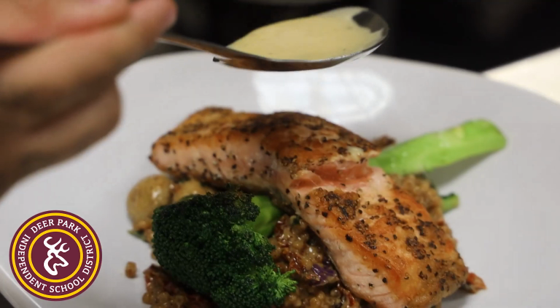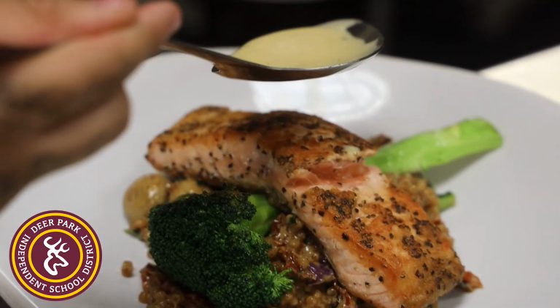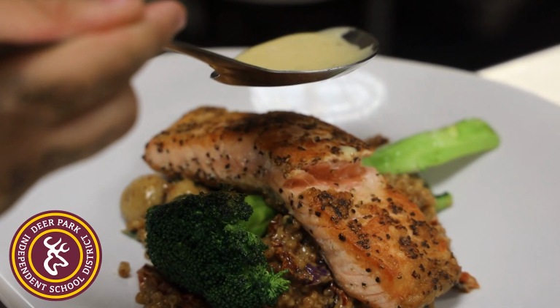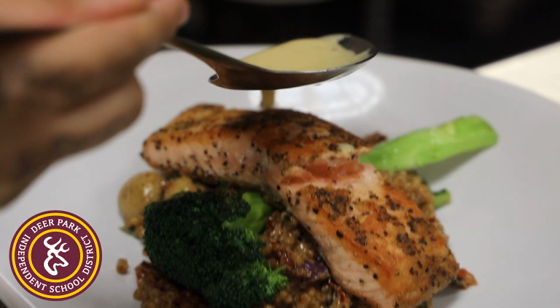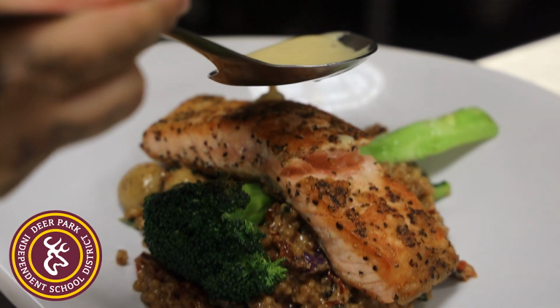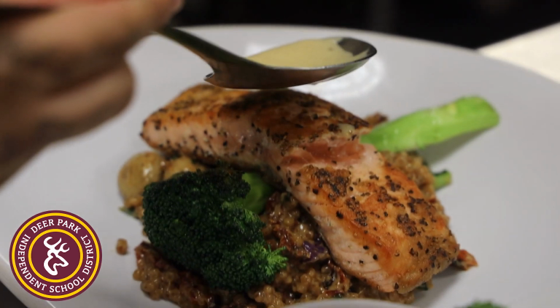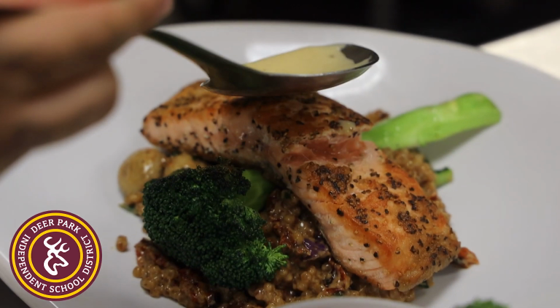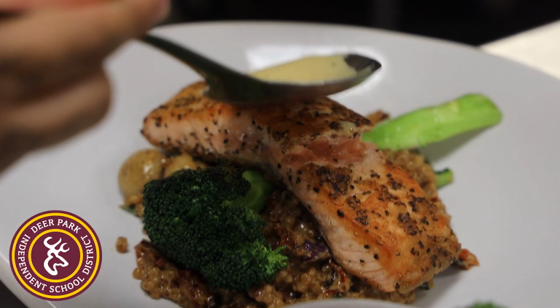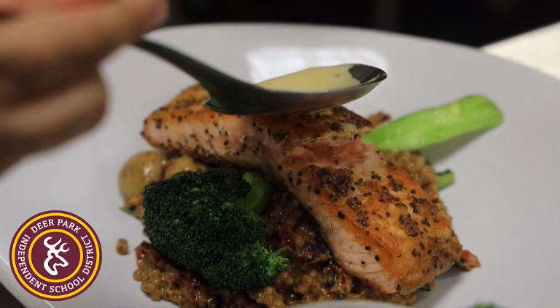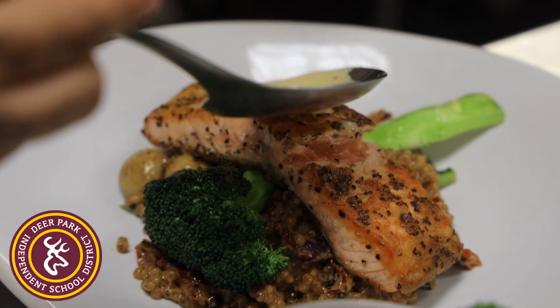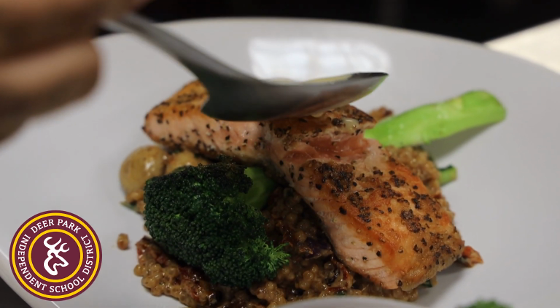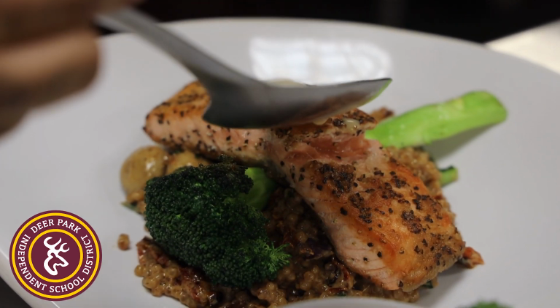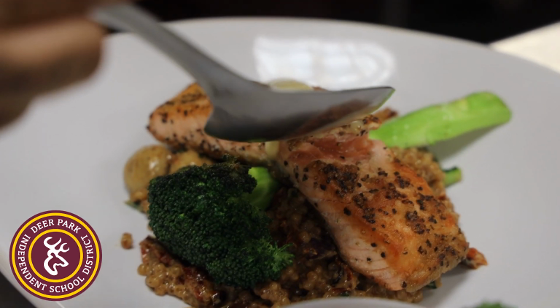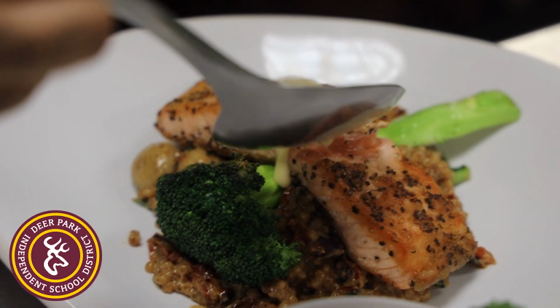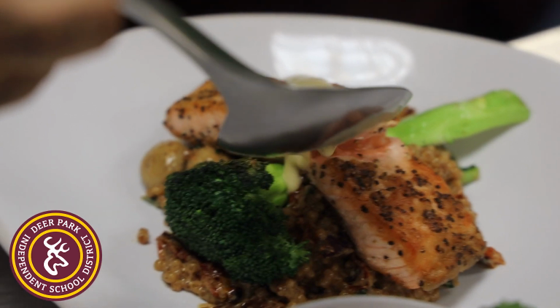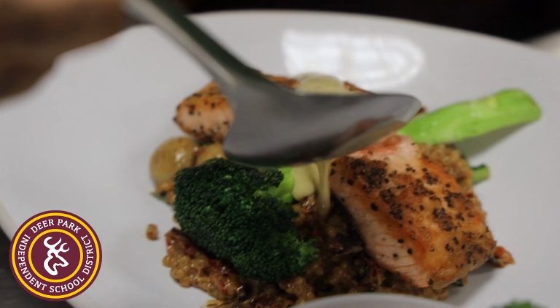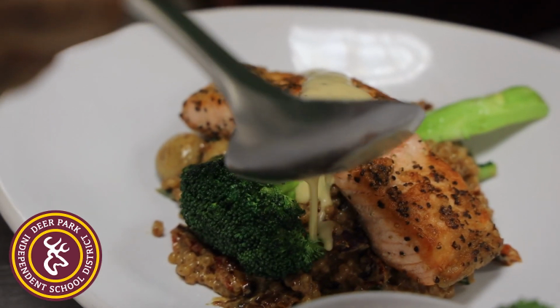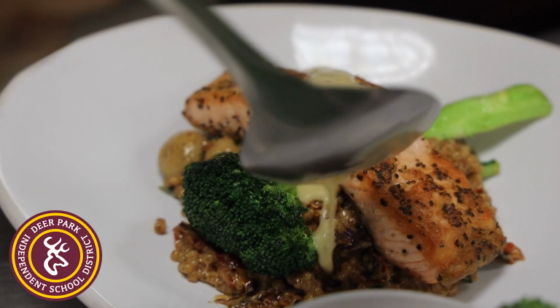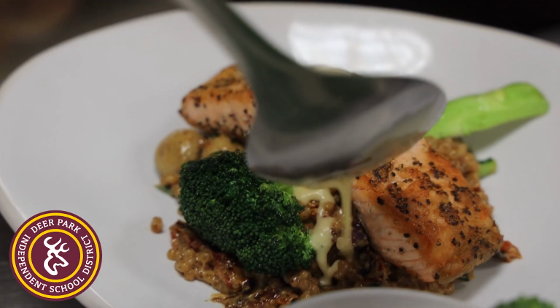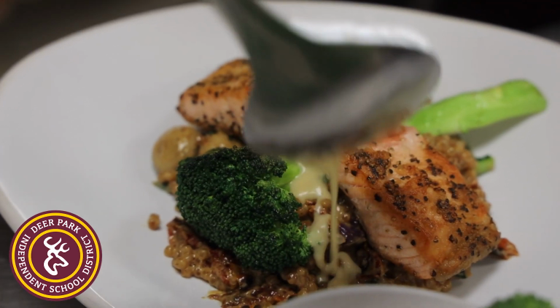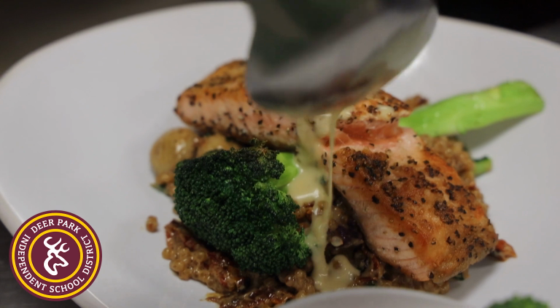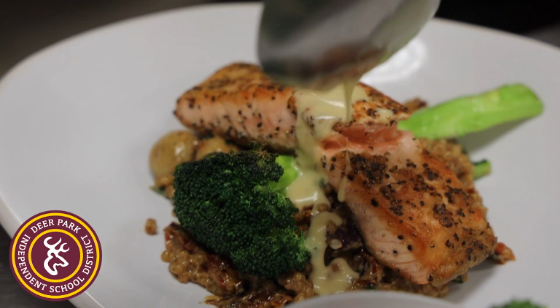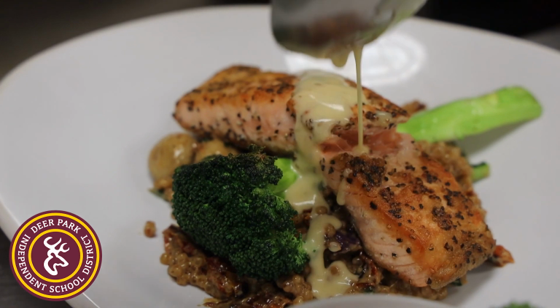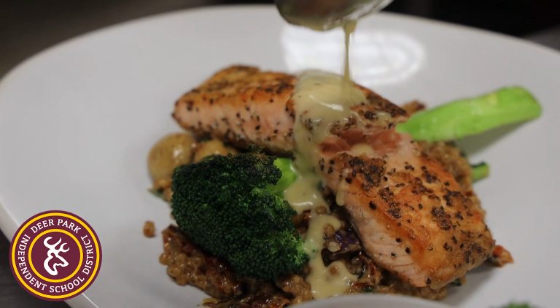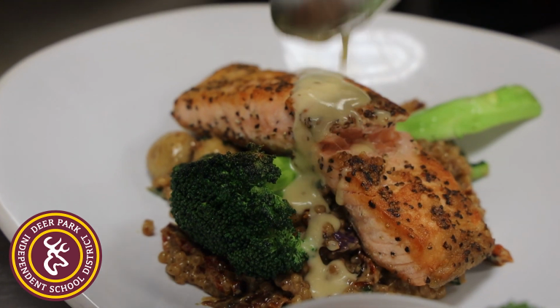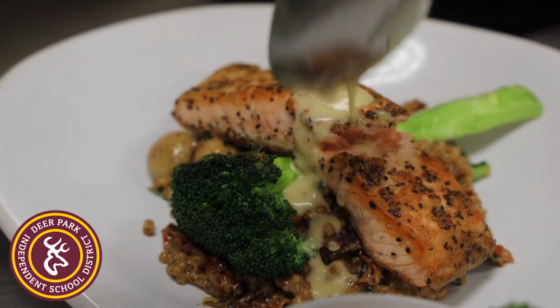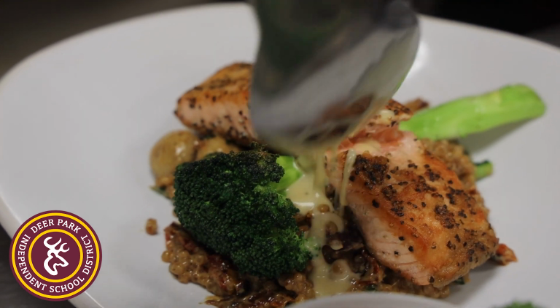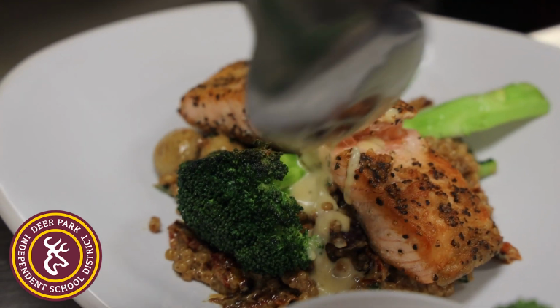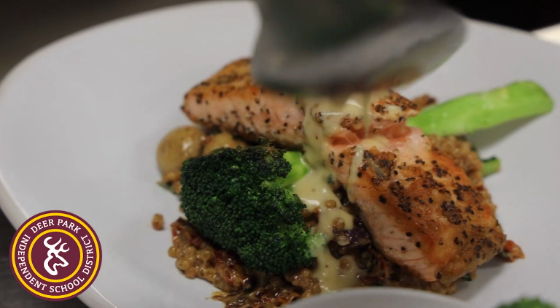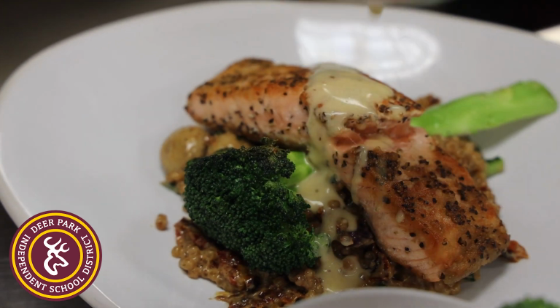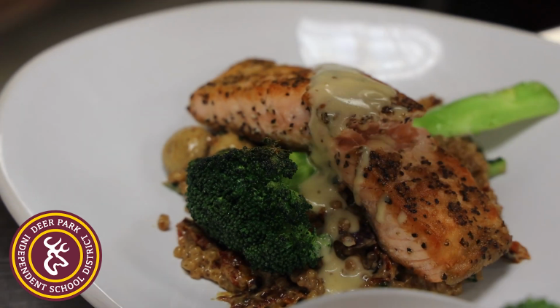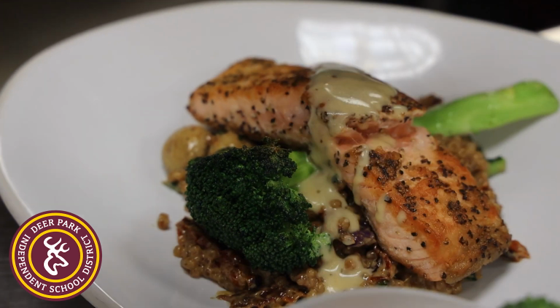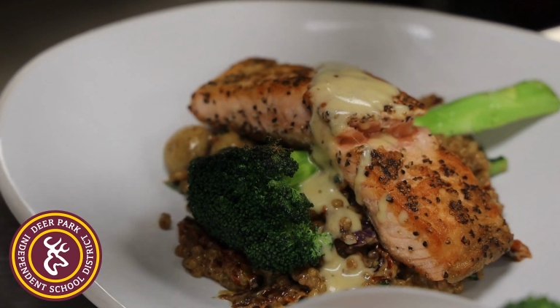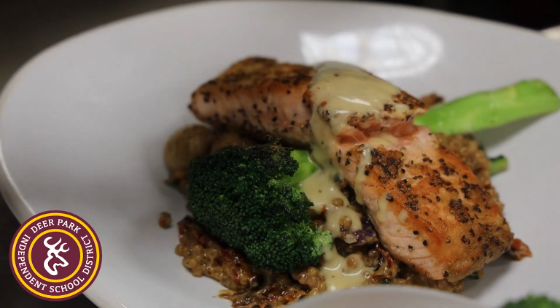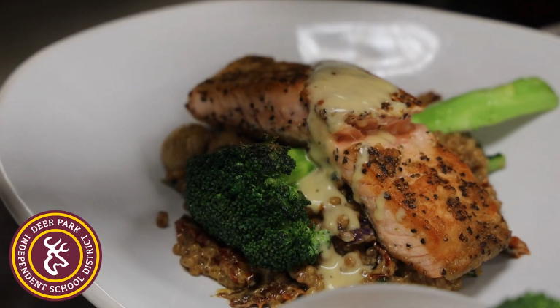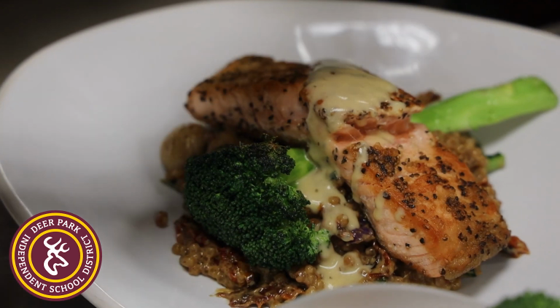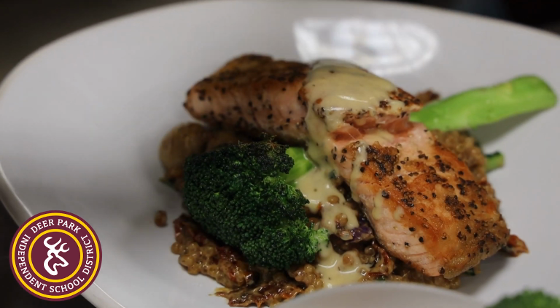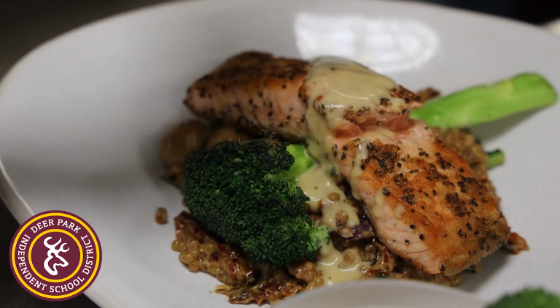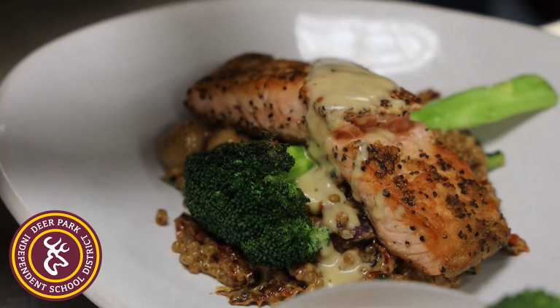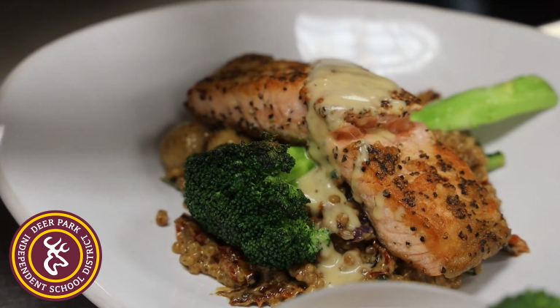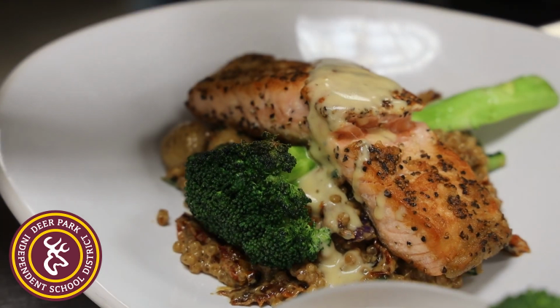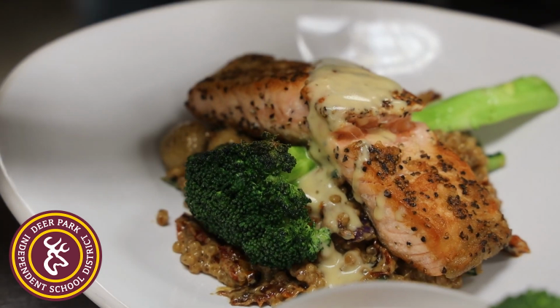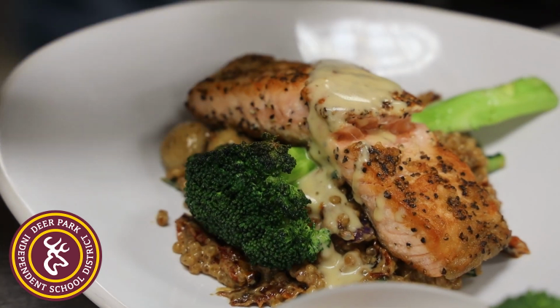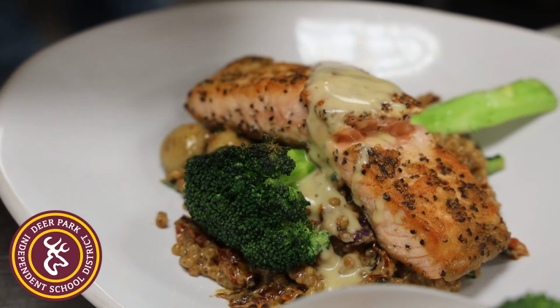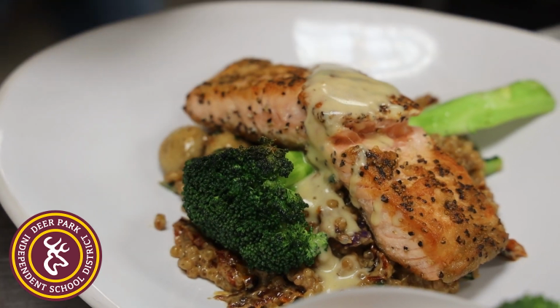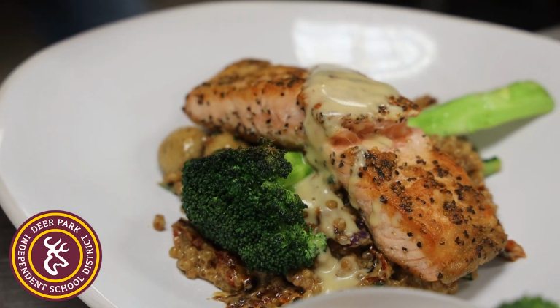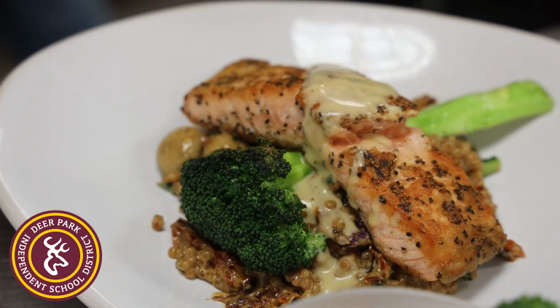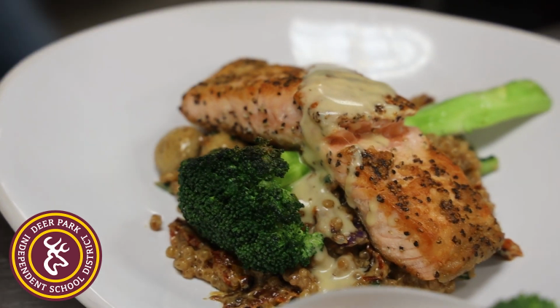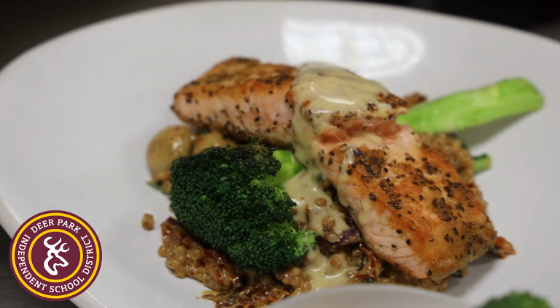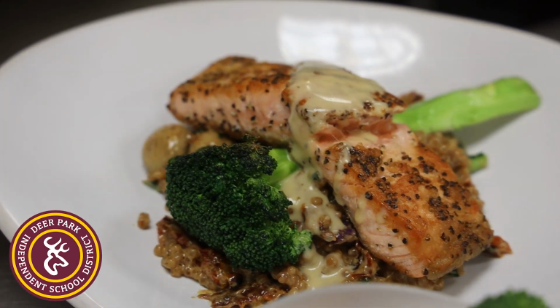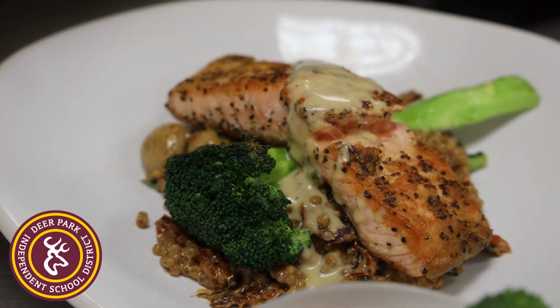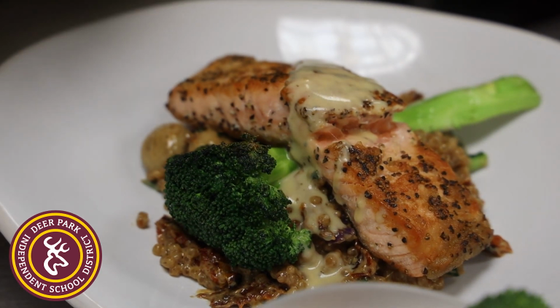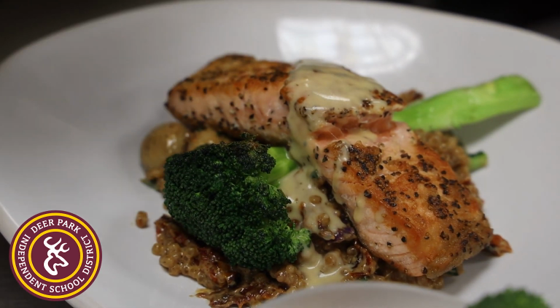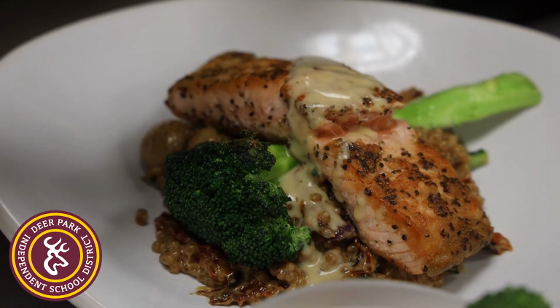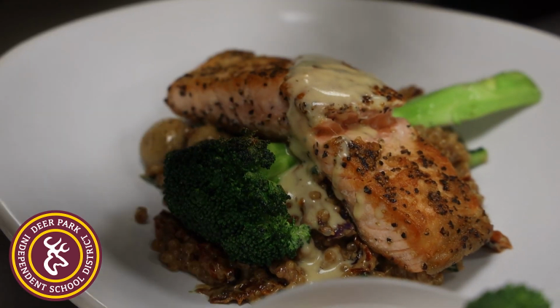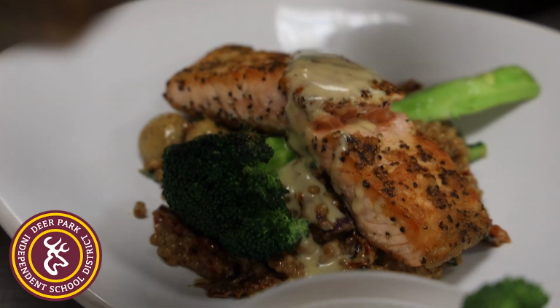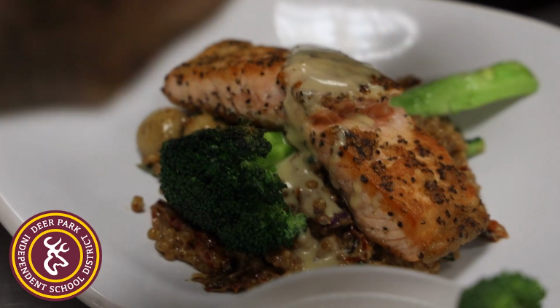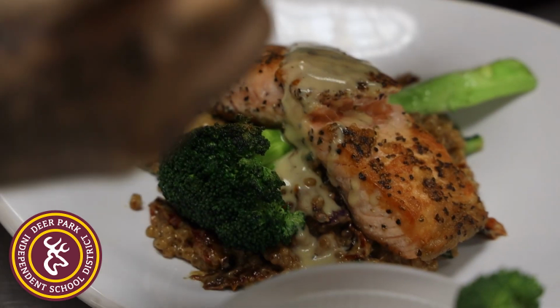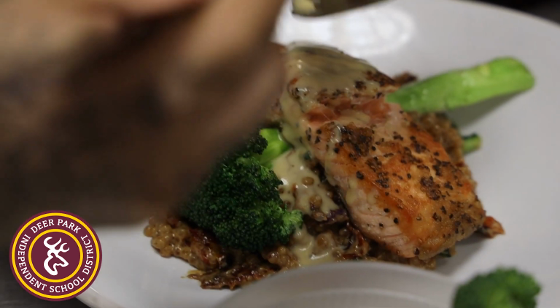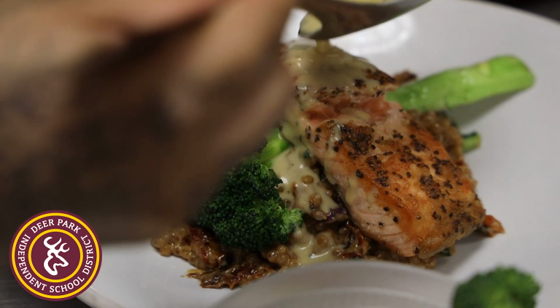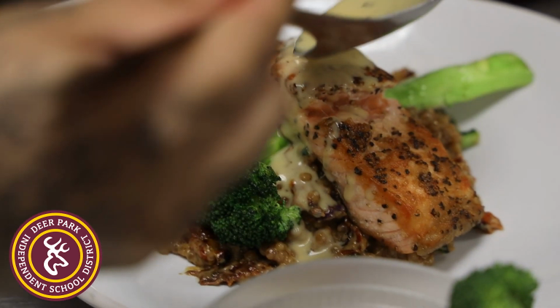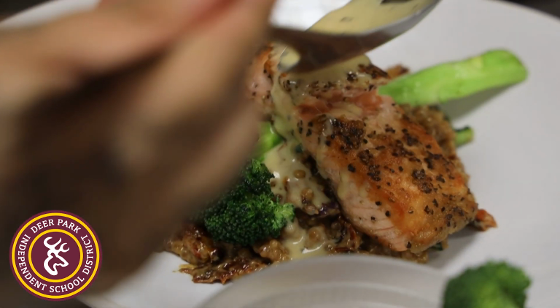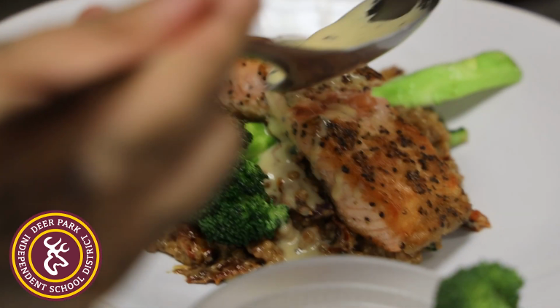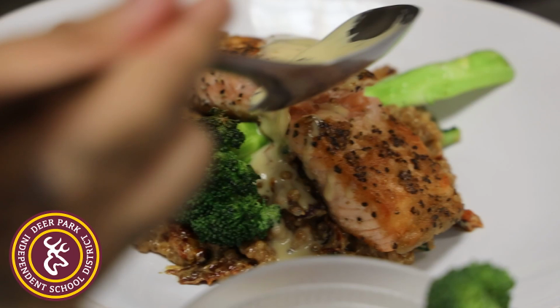Today we made some salmon with couscous, mushroom, broccoli, and a nice butter sauce on top.